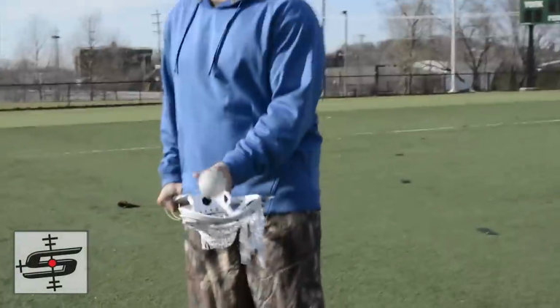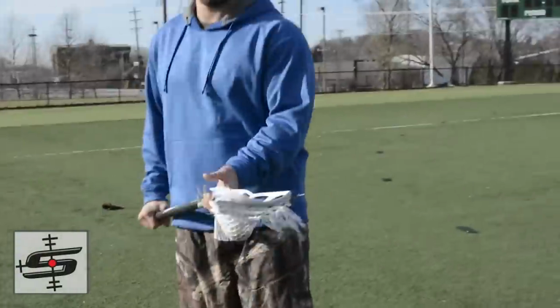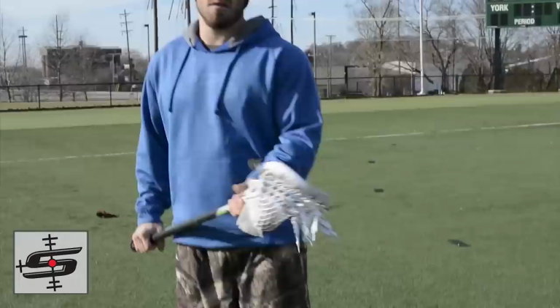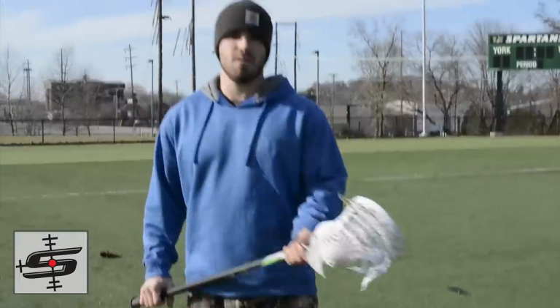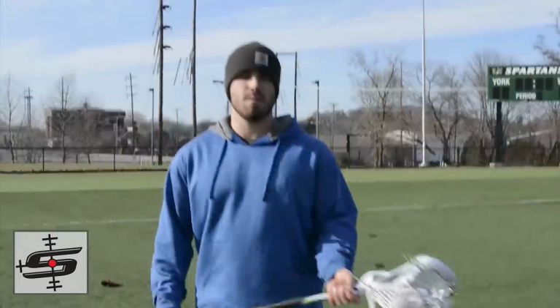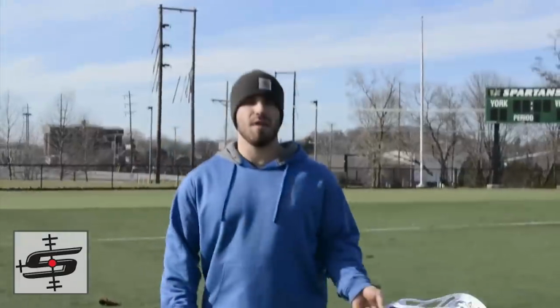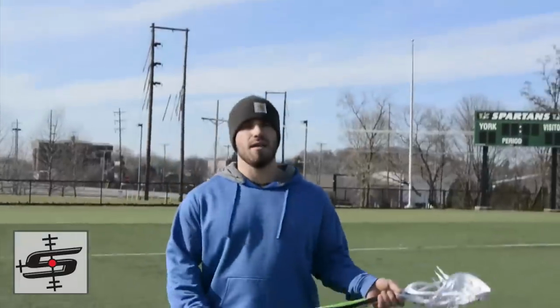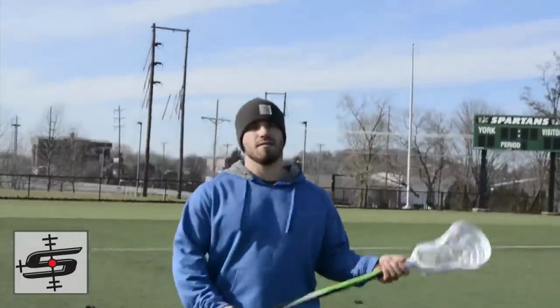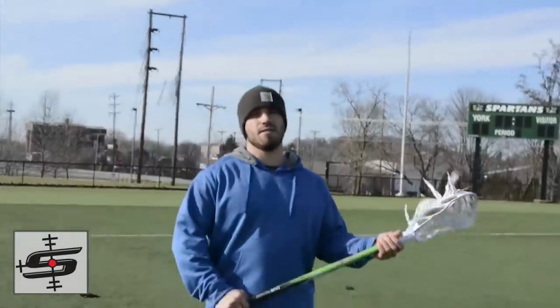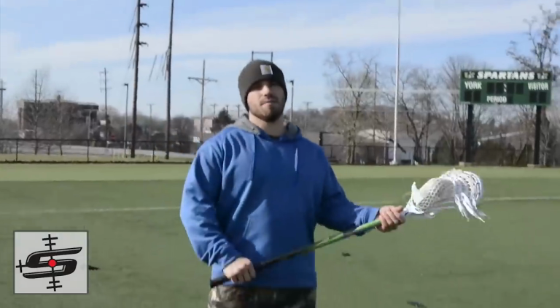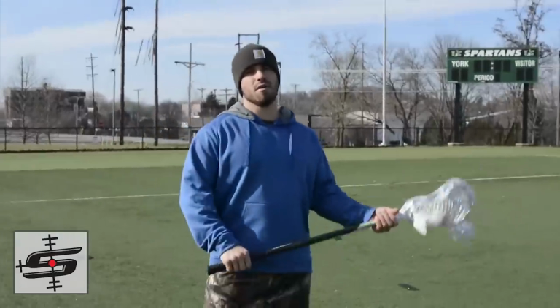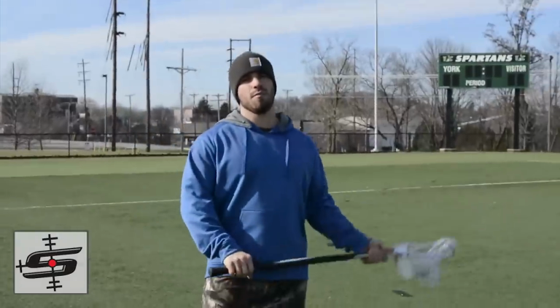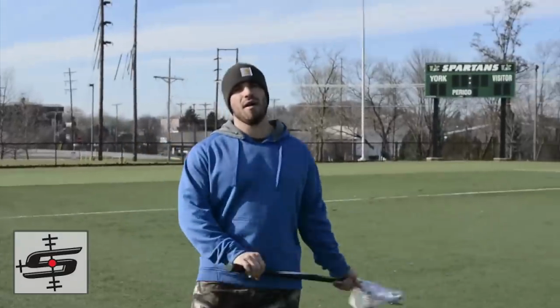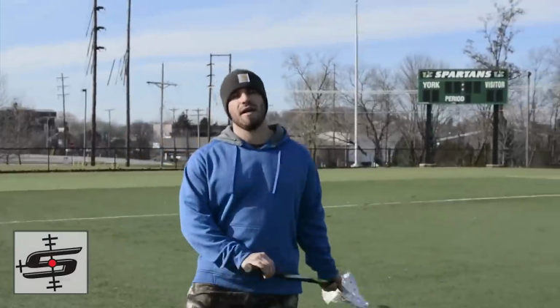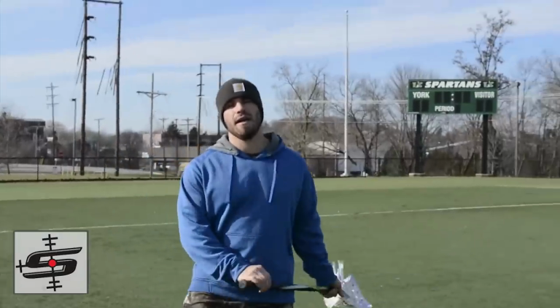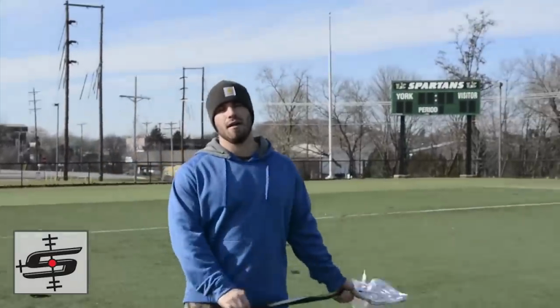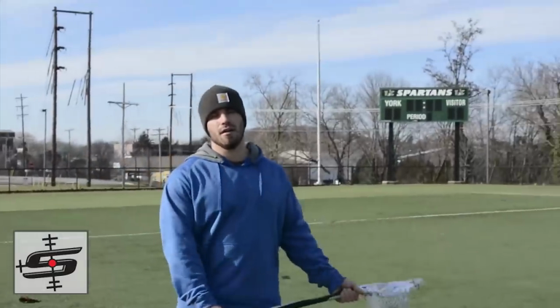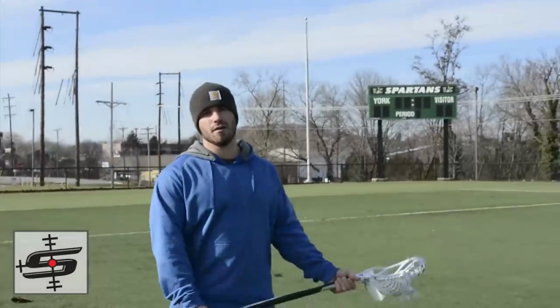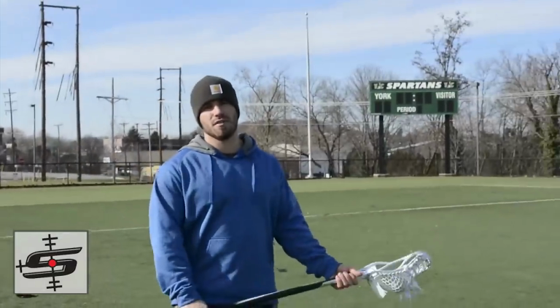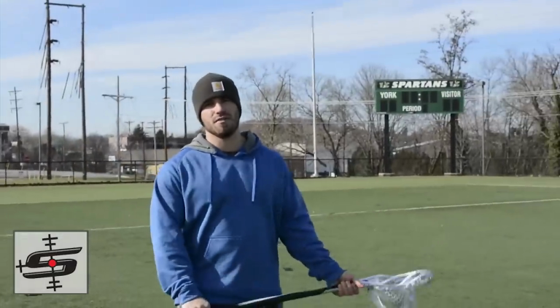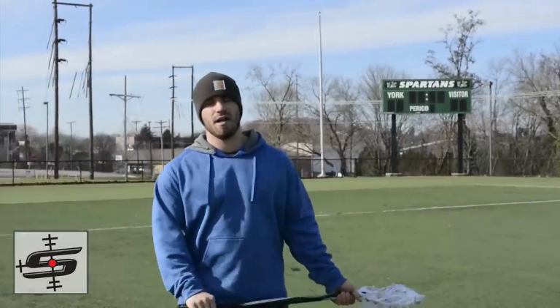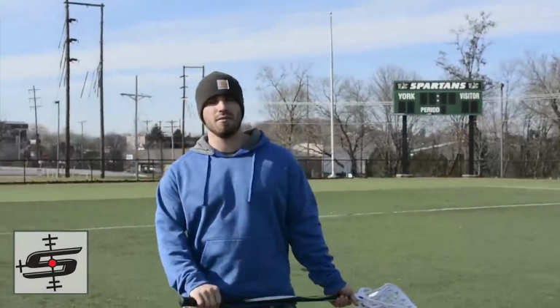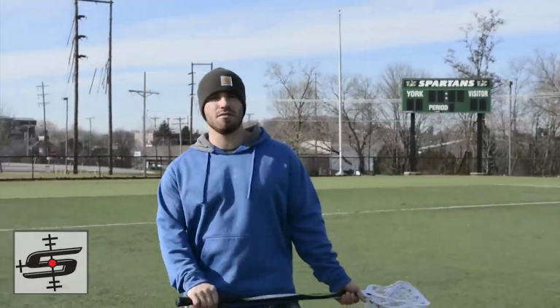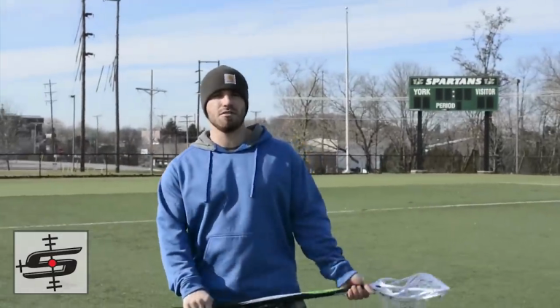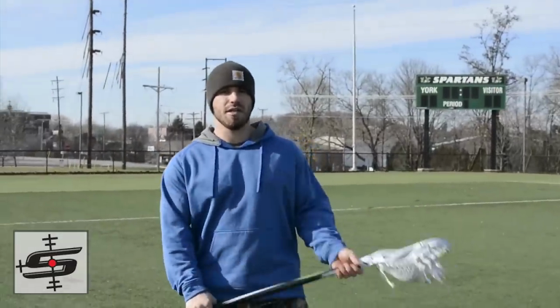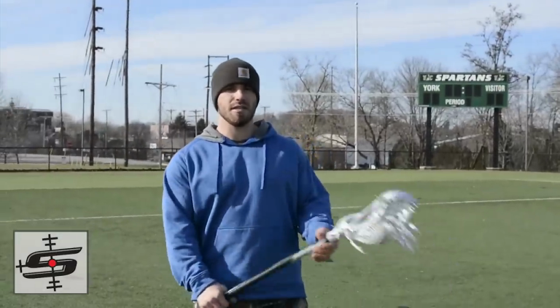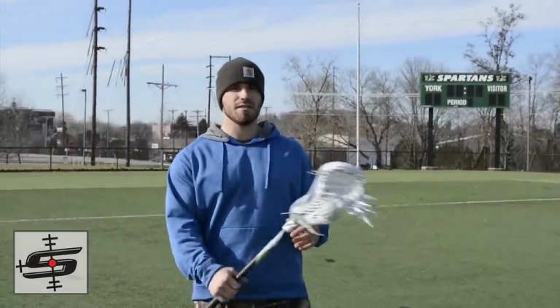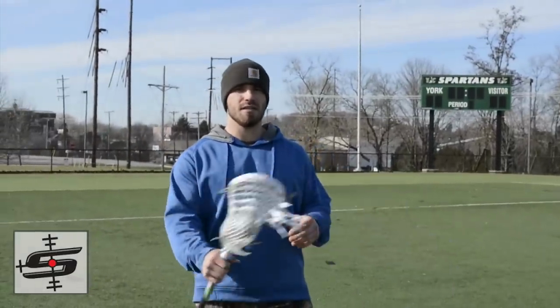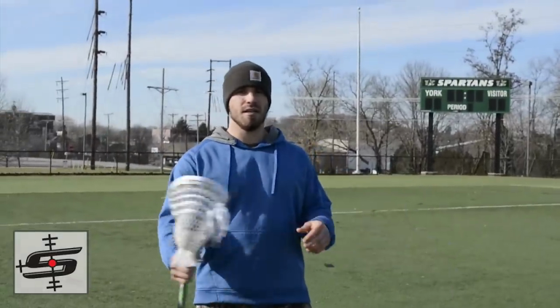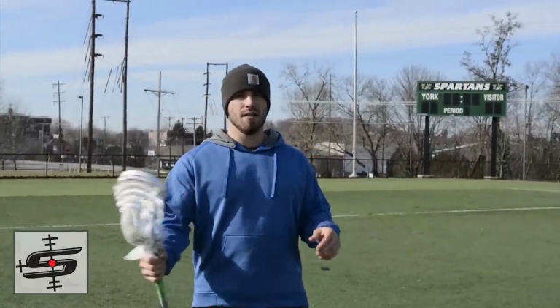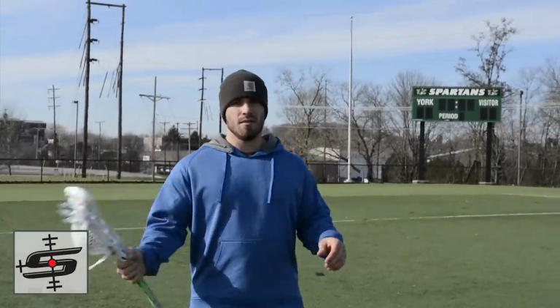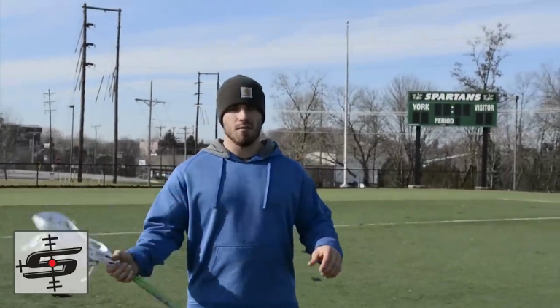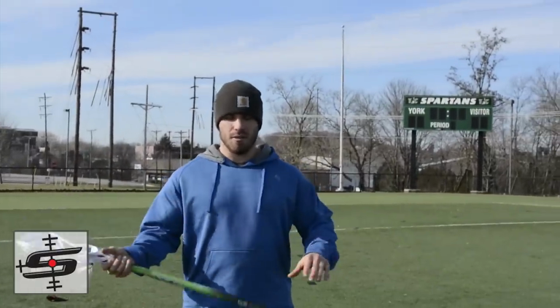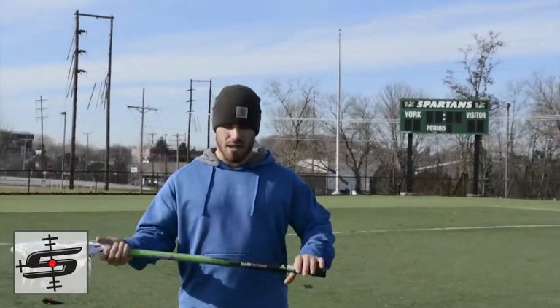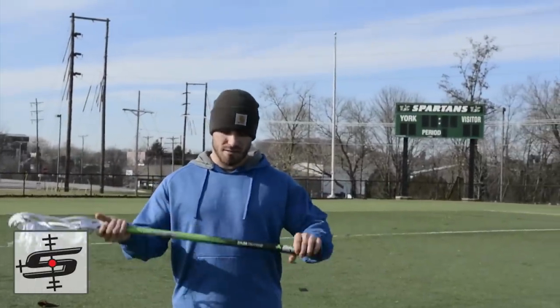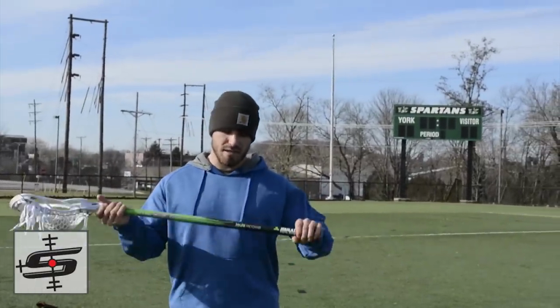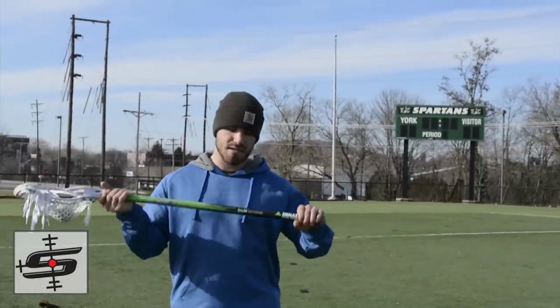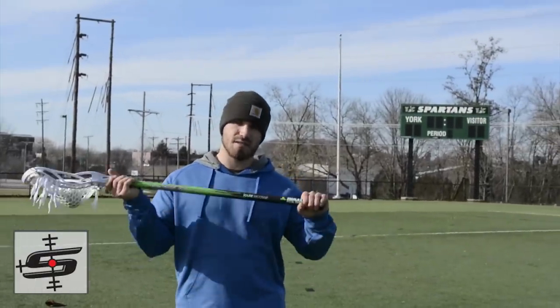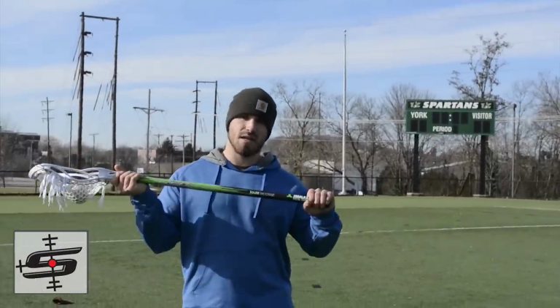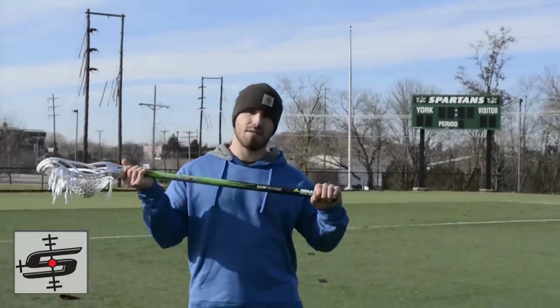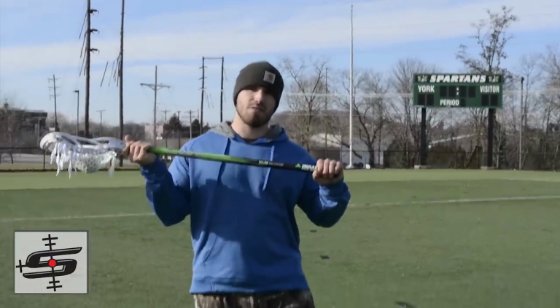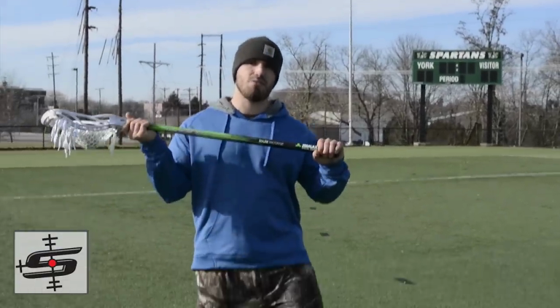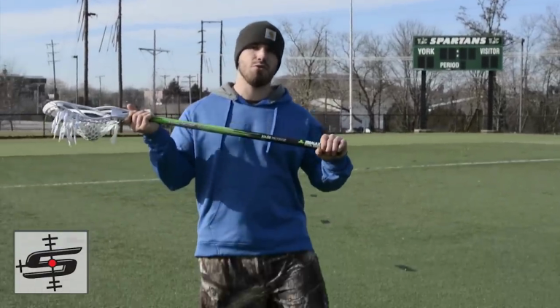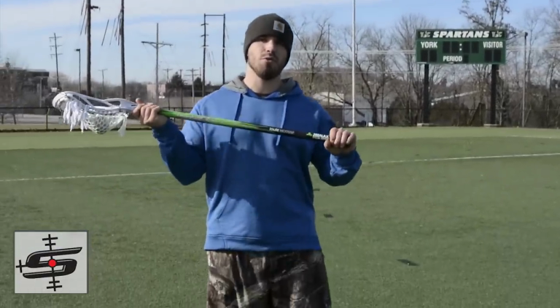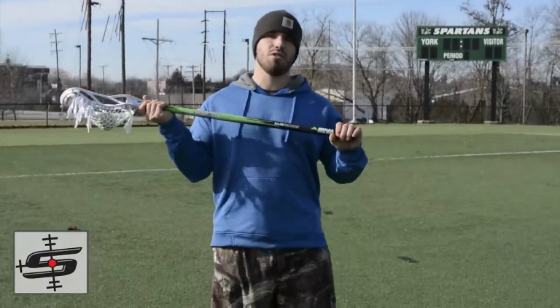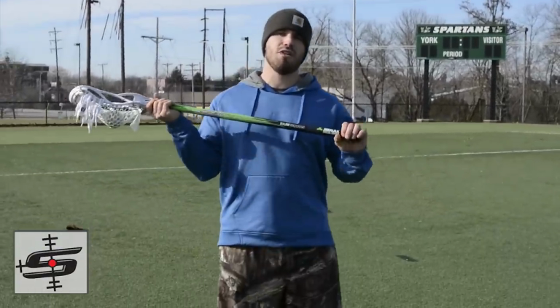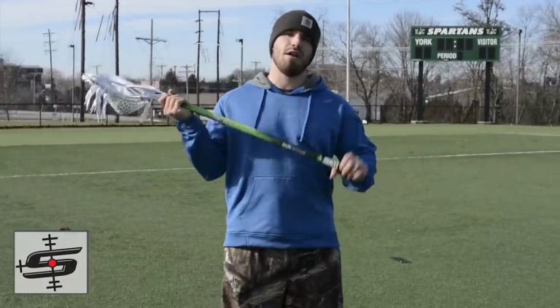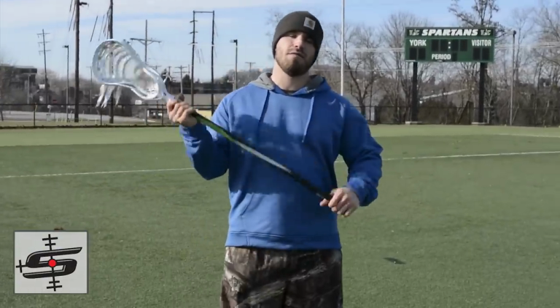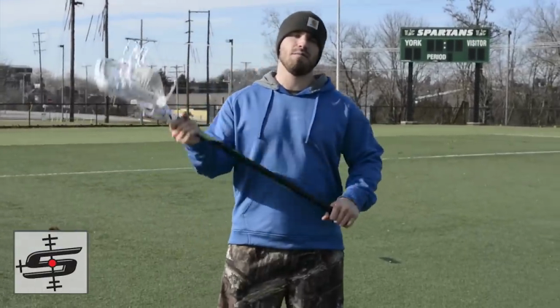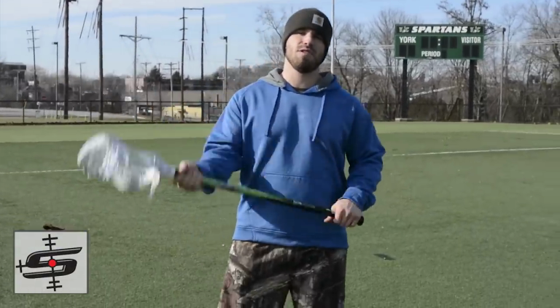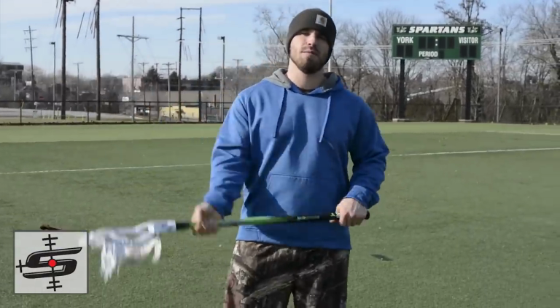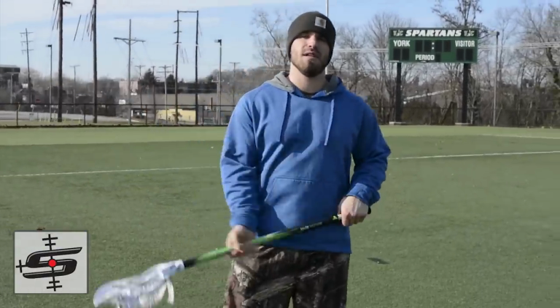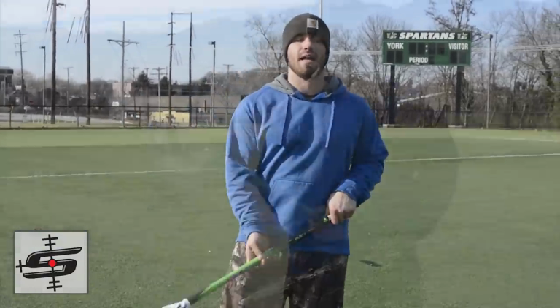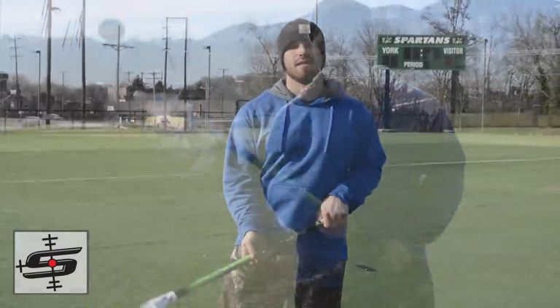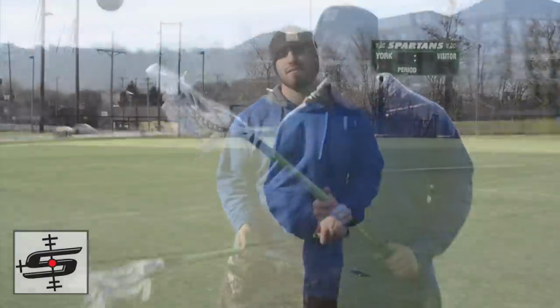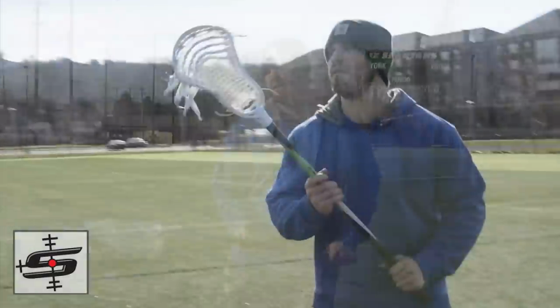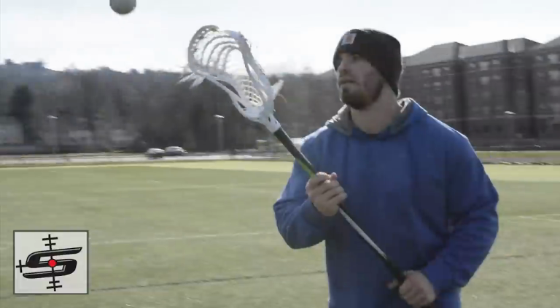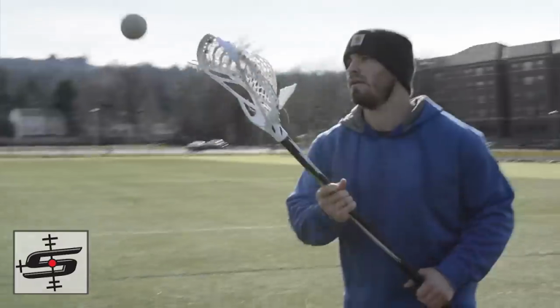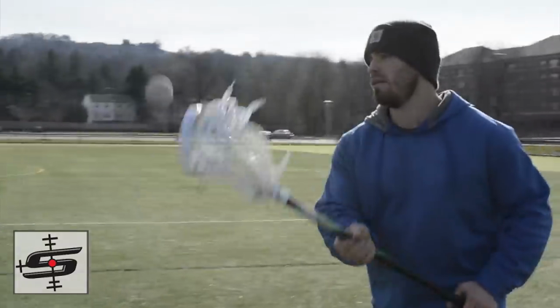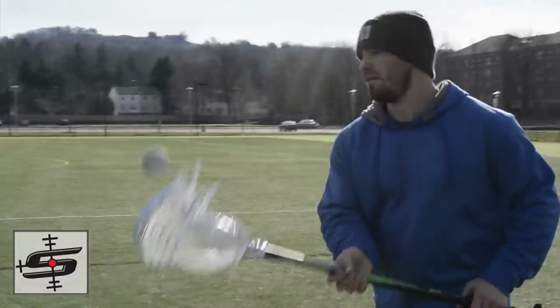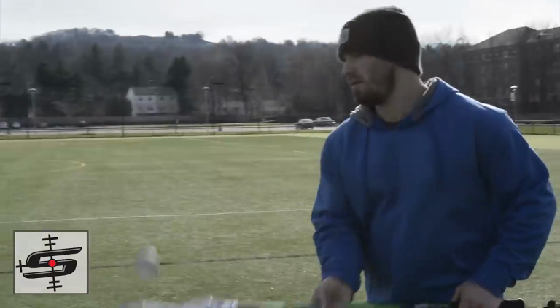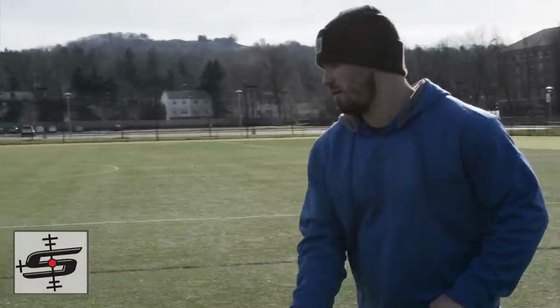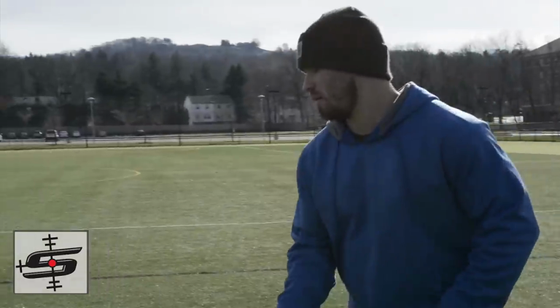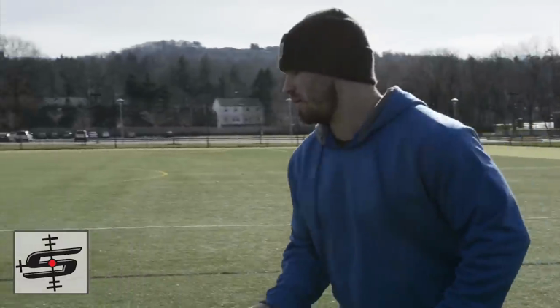What's up guys? T-Bird back out here for Styling Strings. We're now testing out this Jewel Shaft from Jemalax. Stay tuned on how to win.